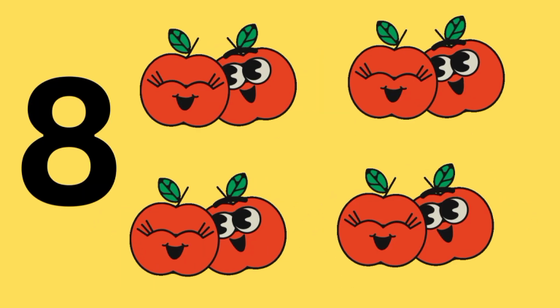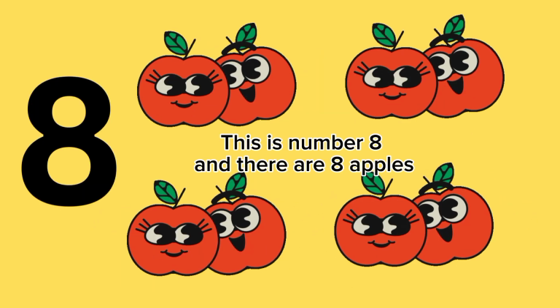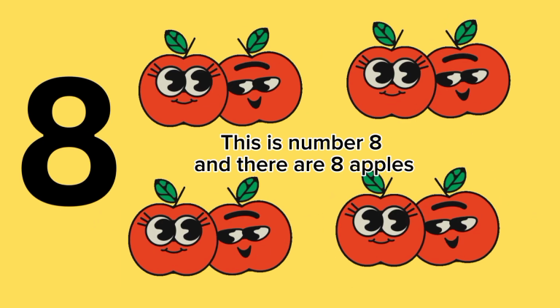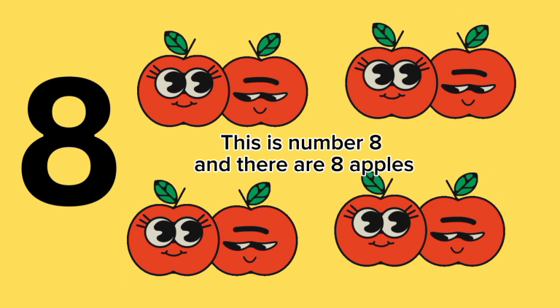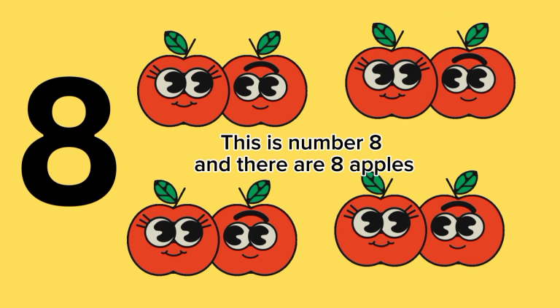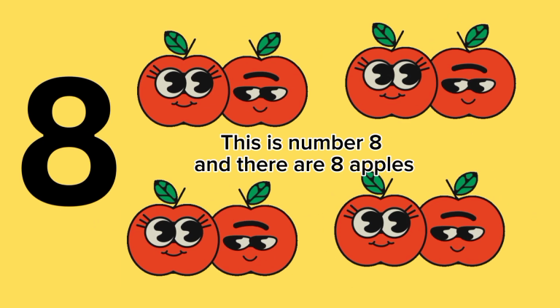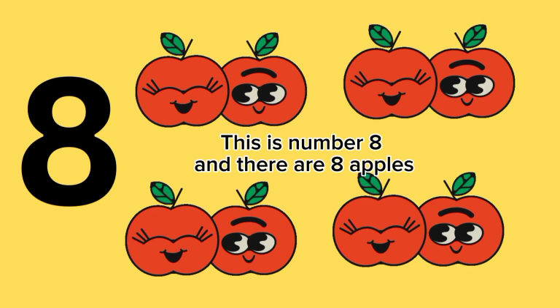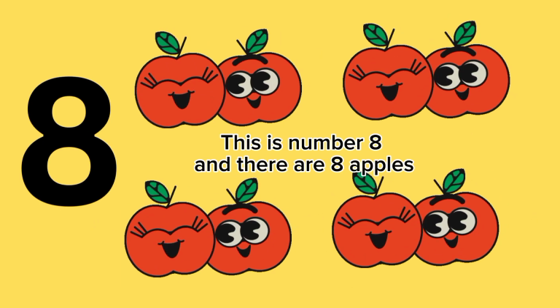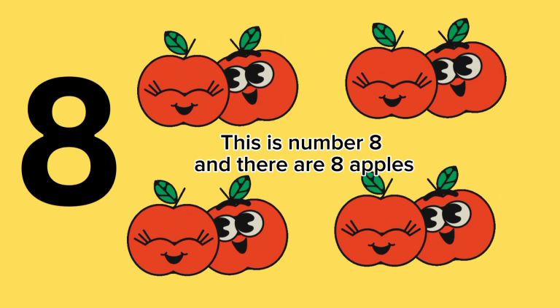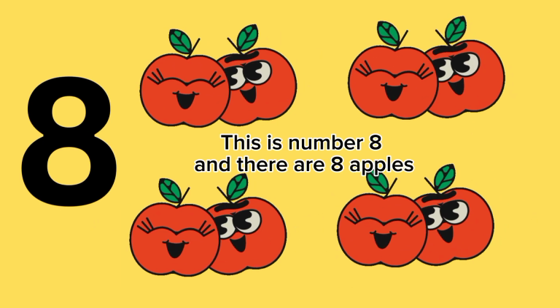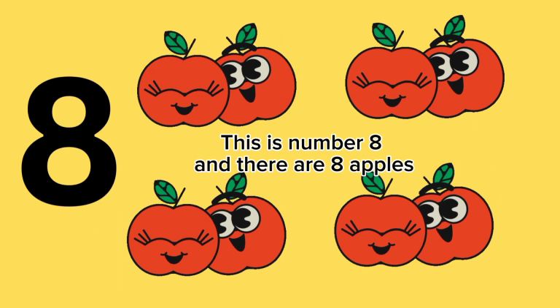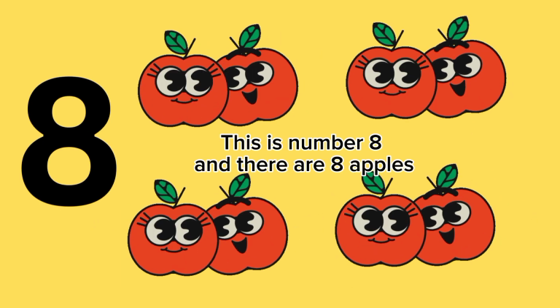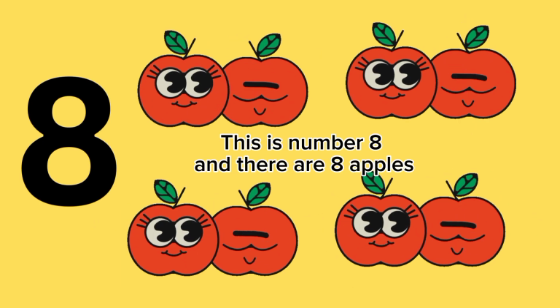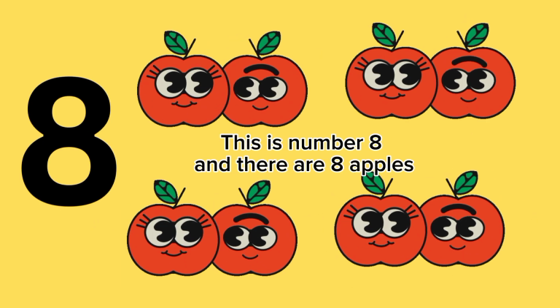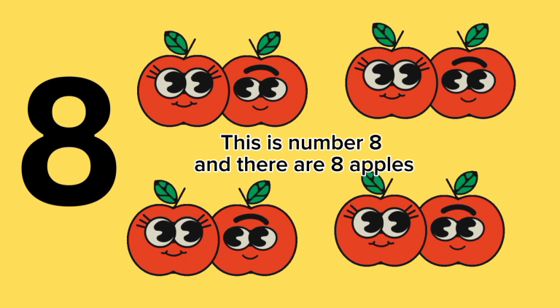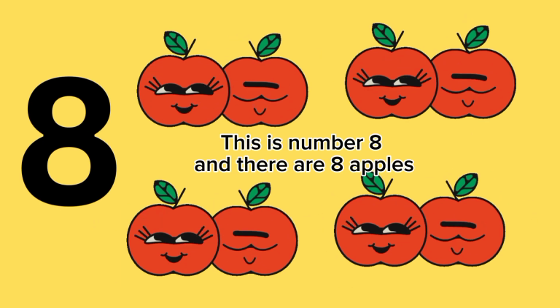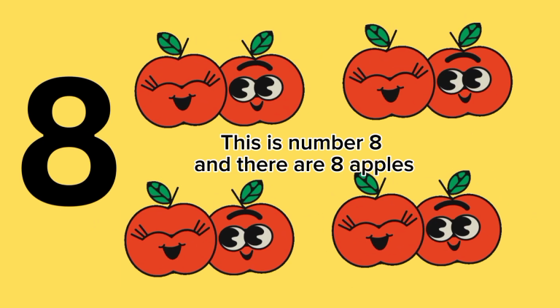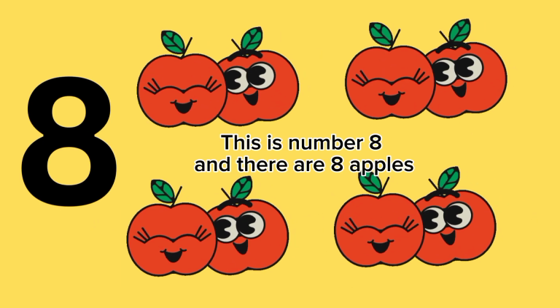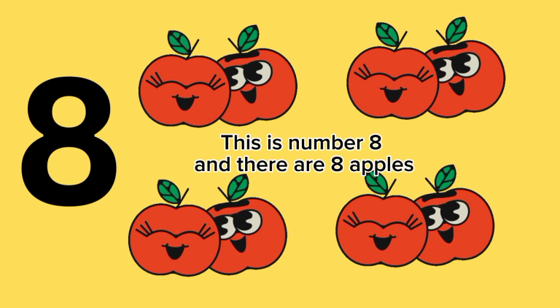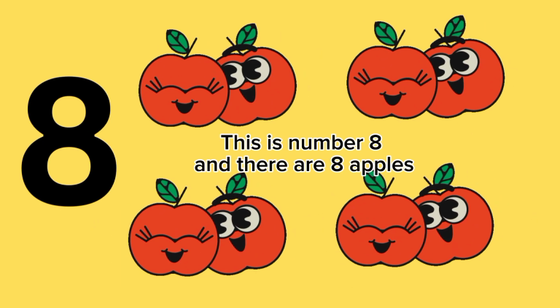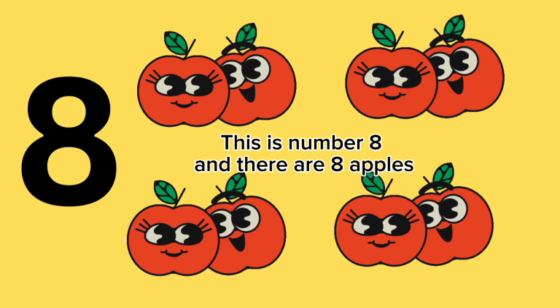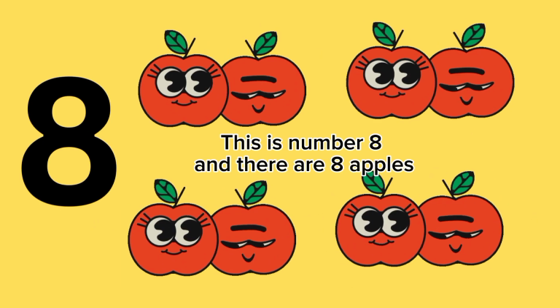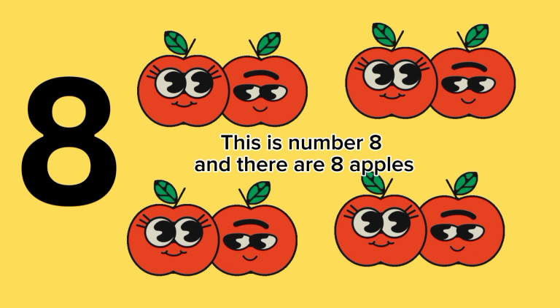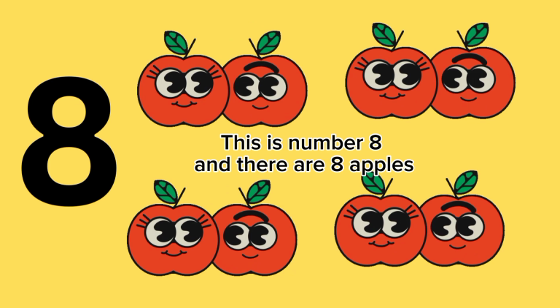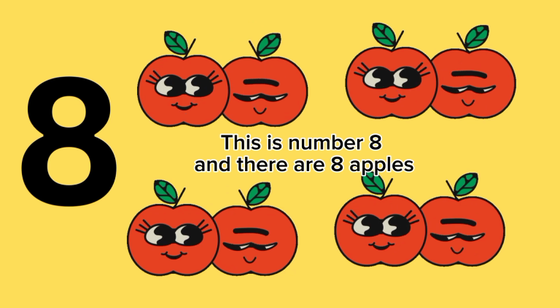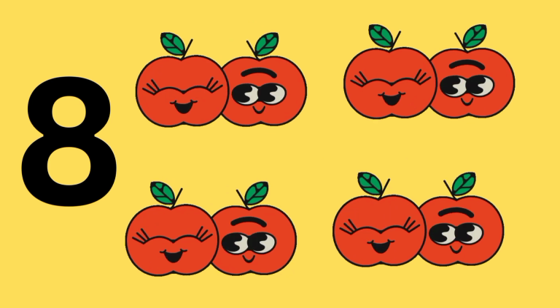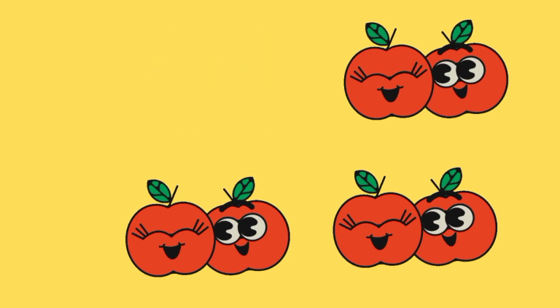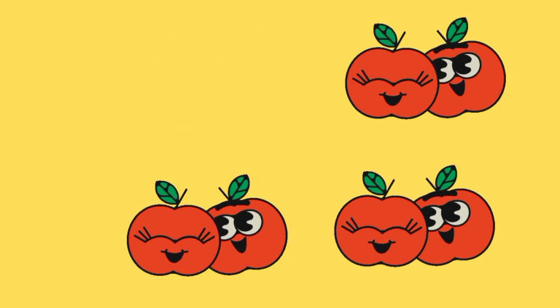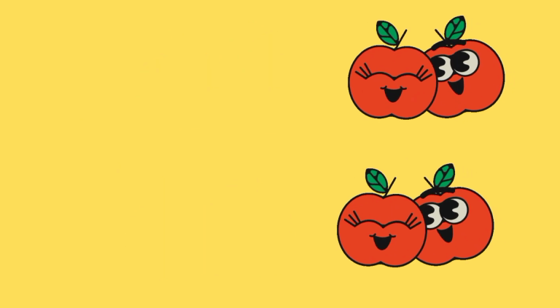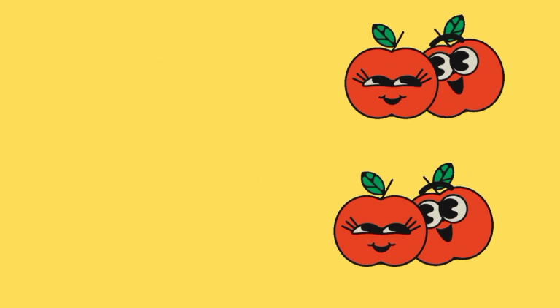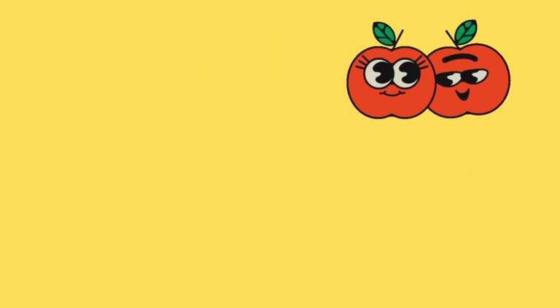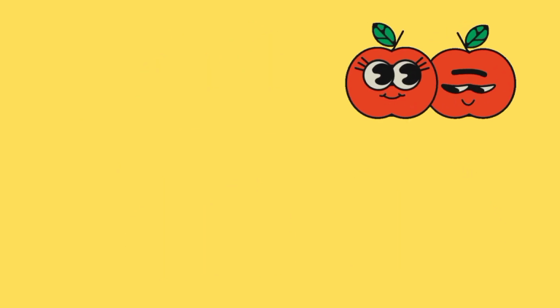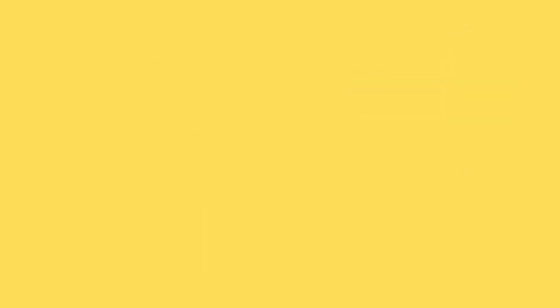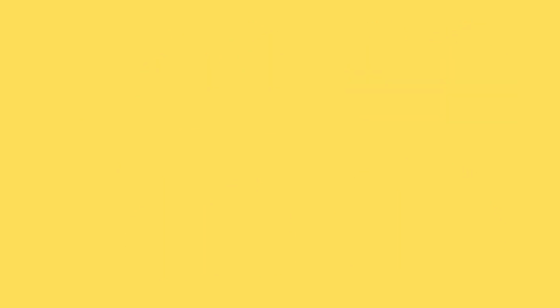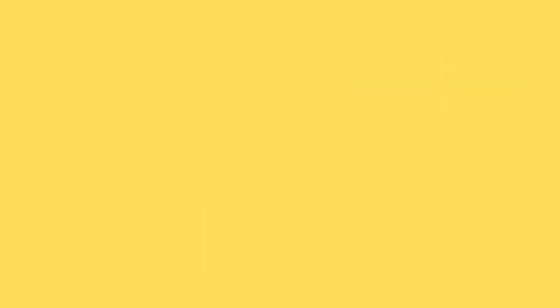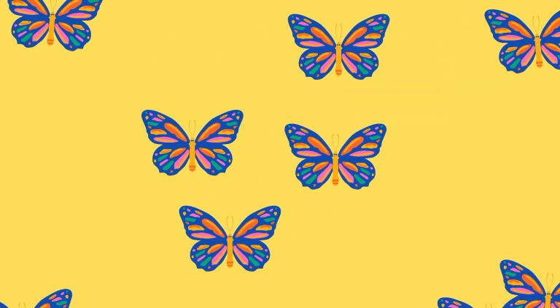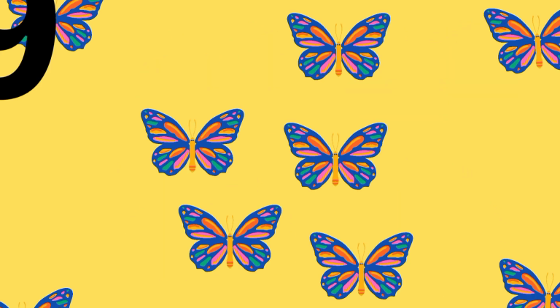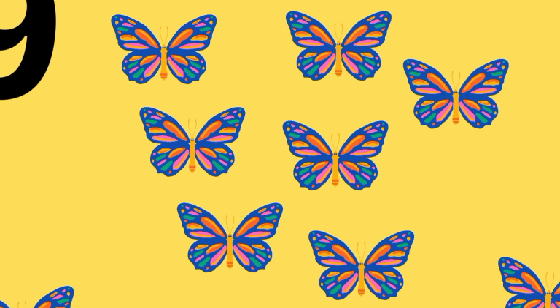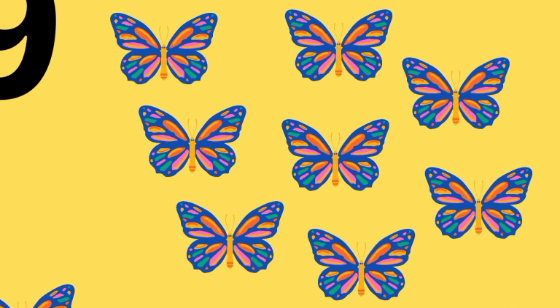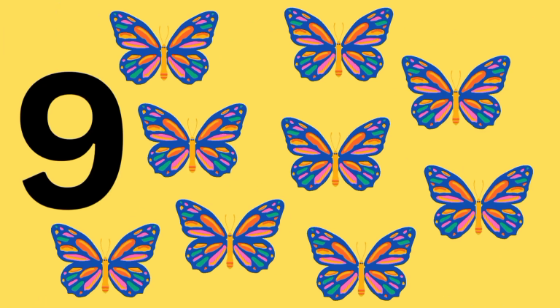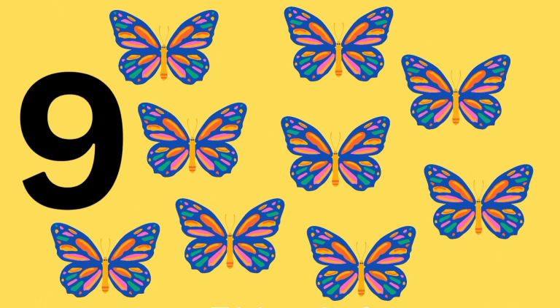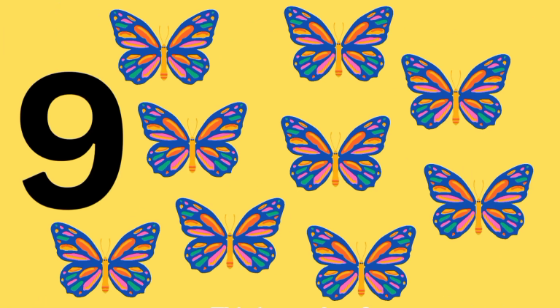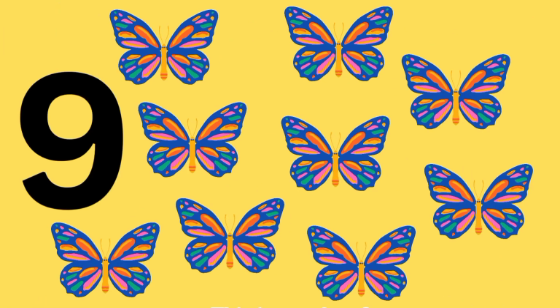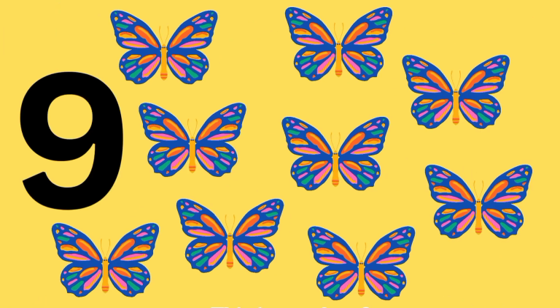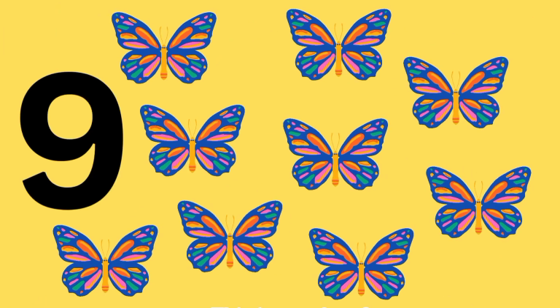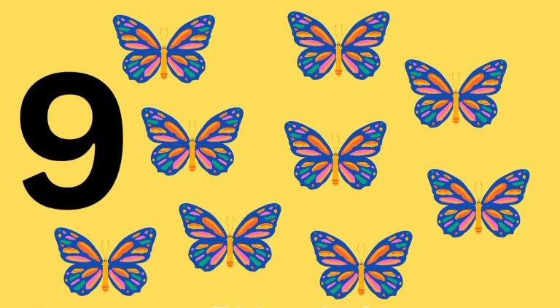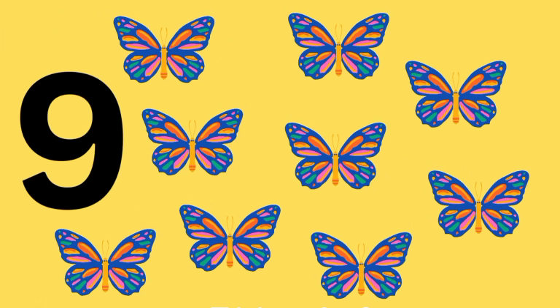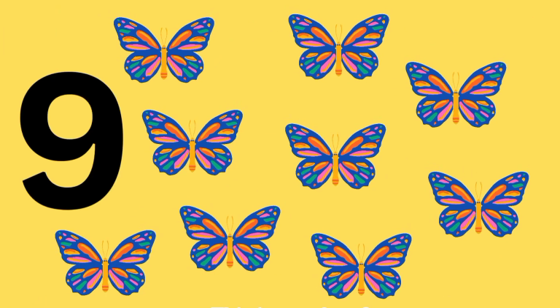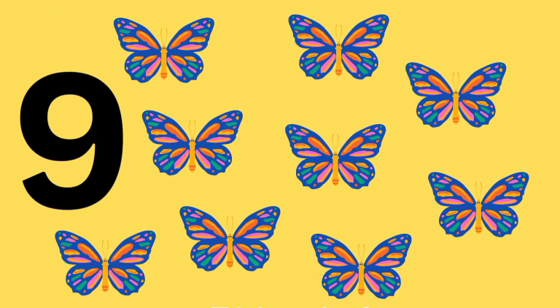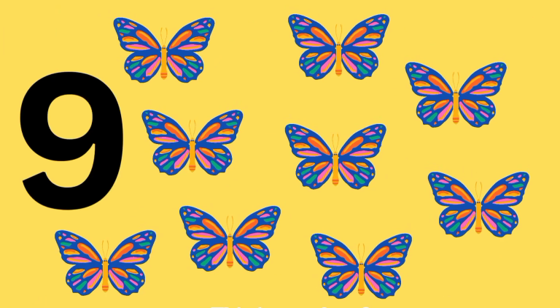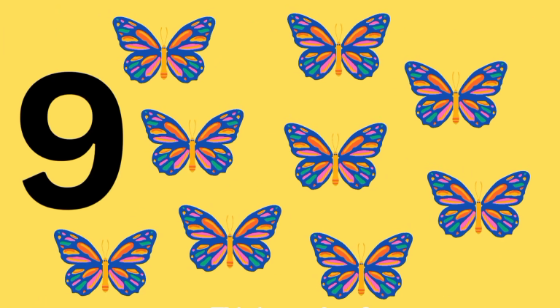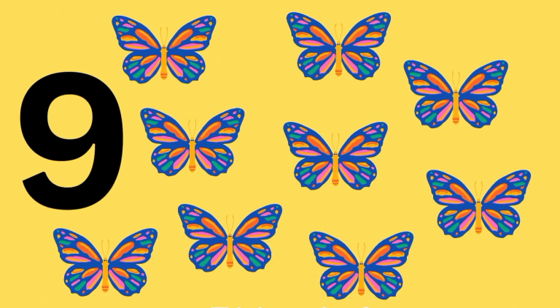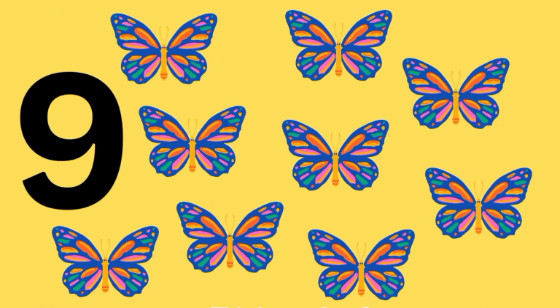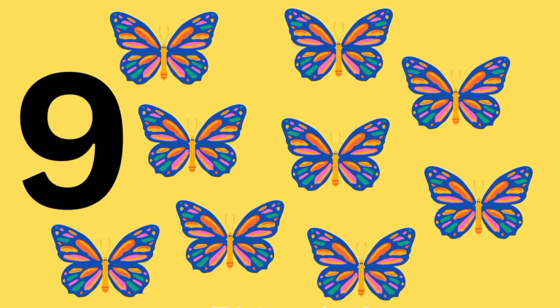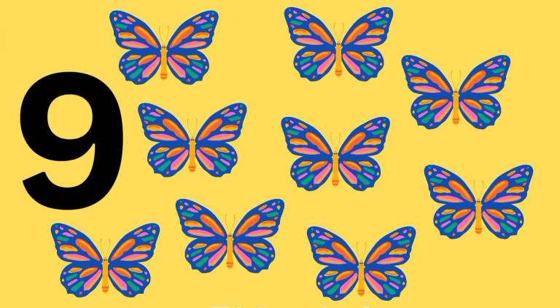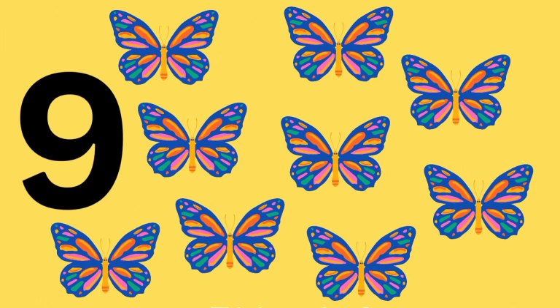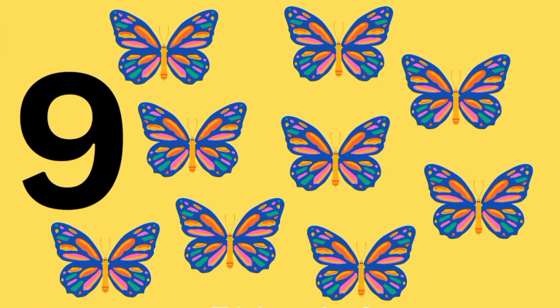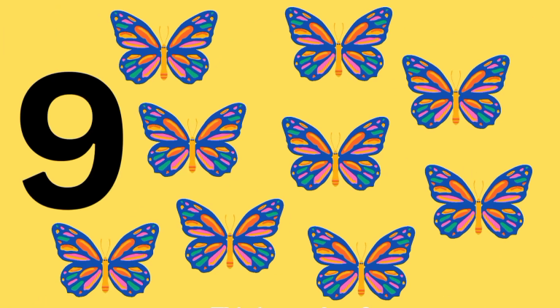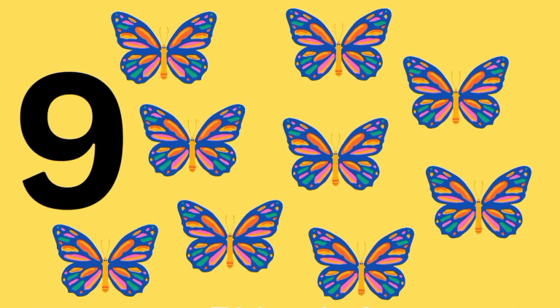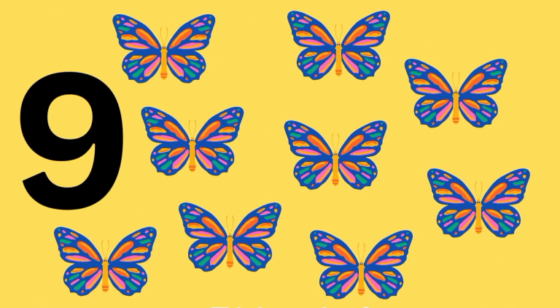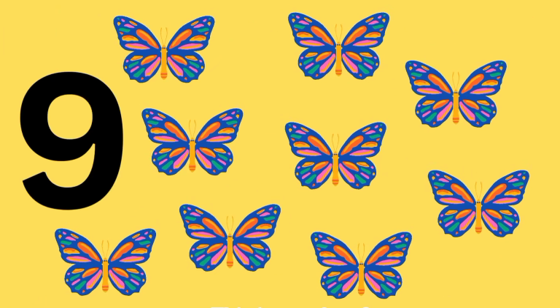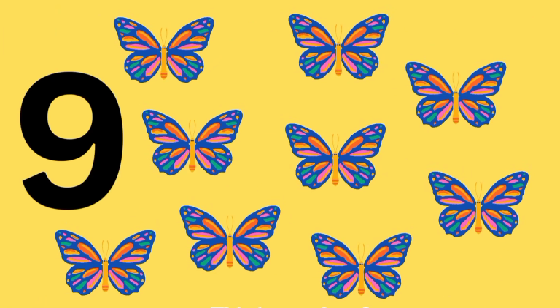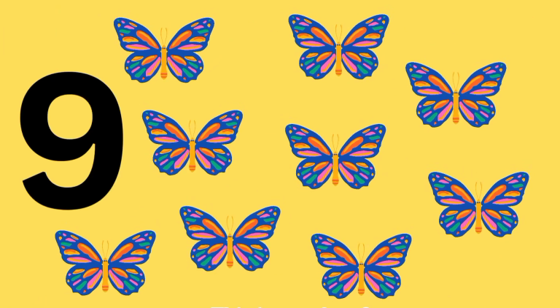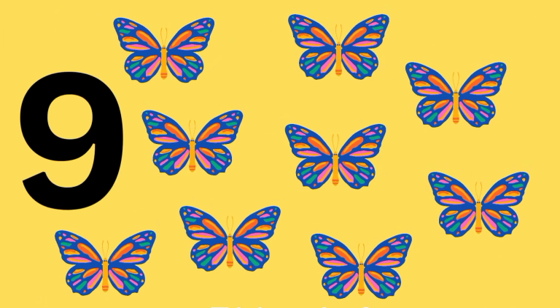This is number eight, and there are eight apples. This is number nine, and there are nine butterflies.